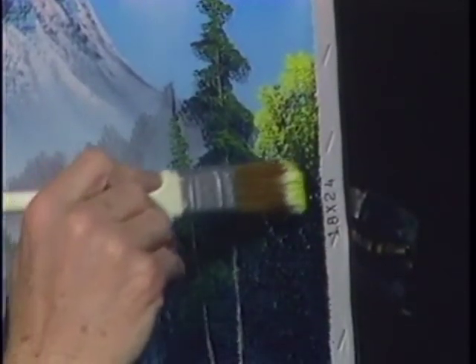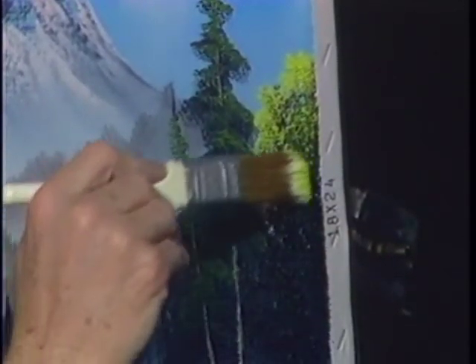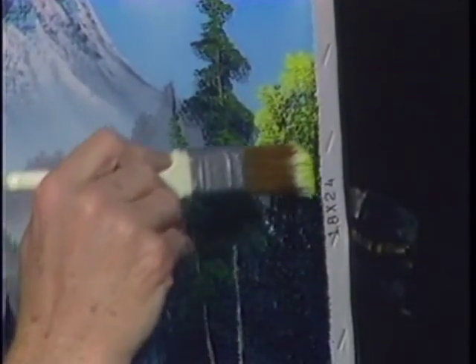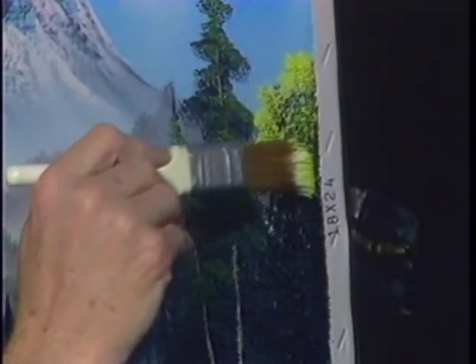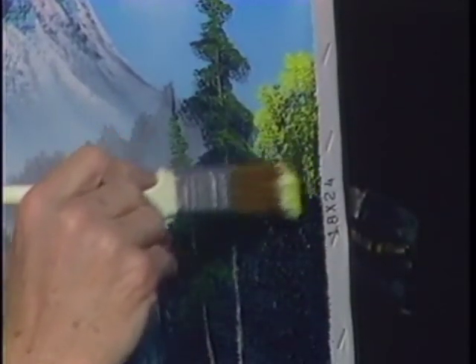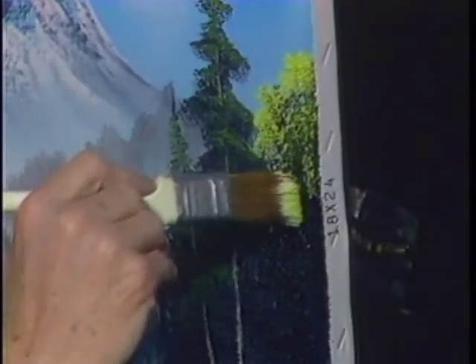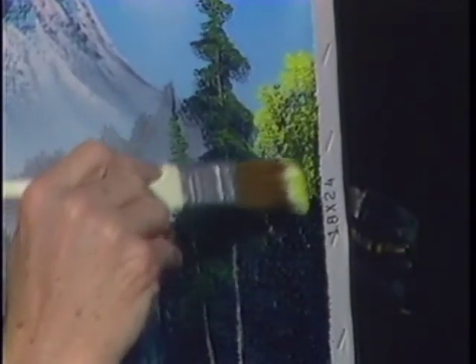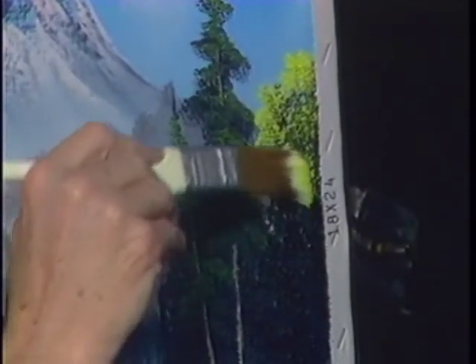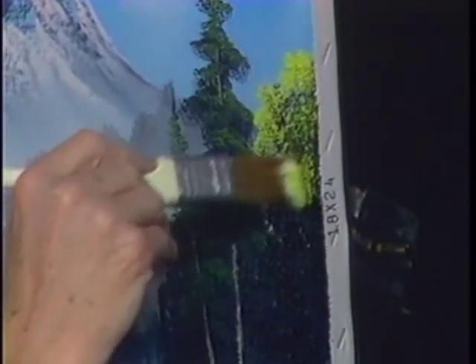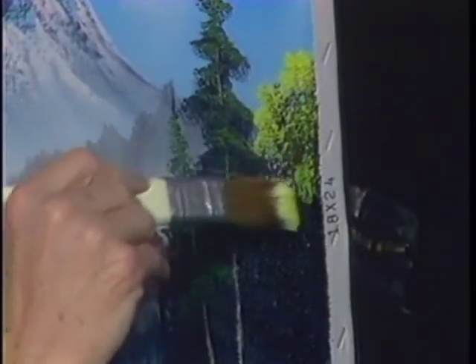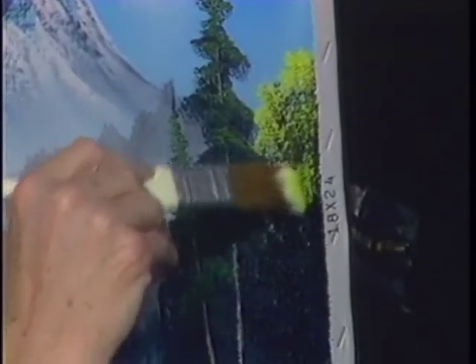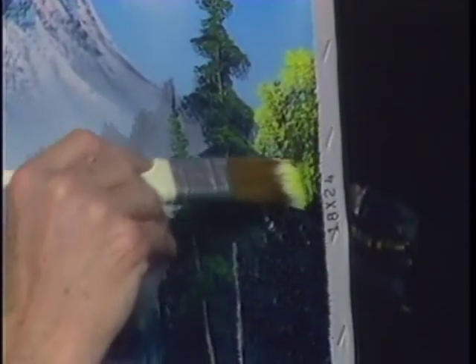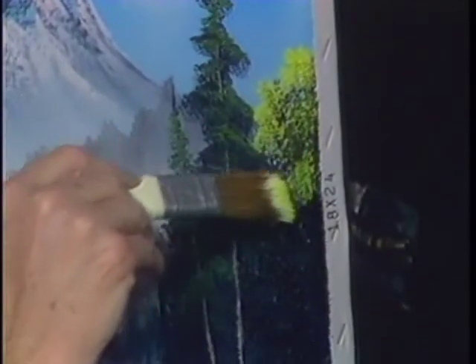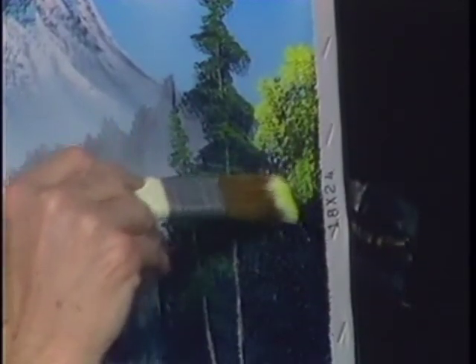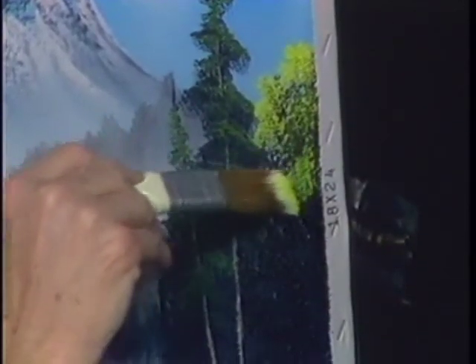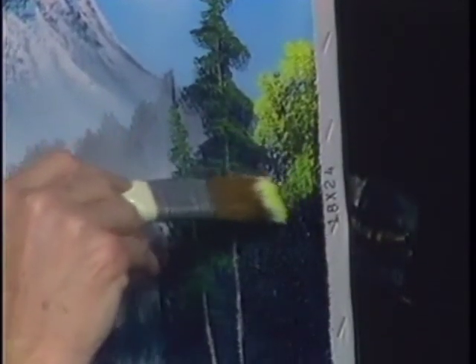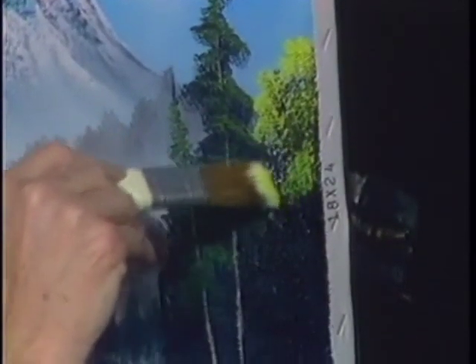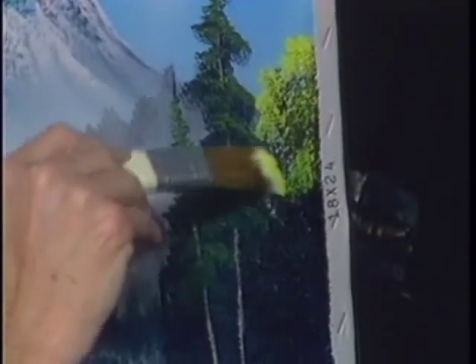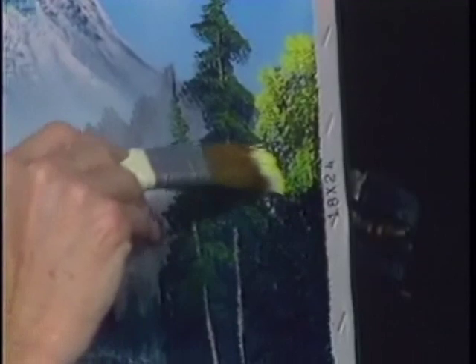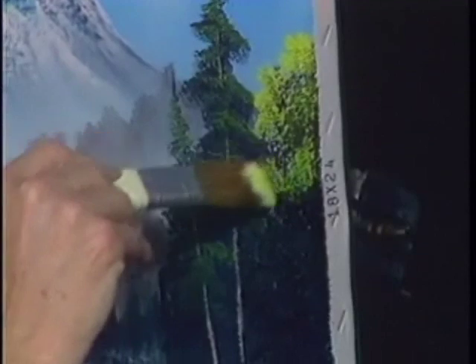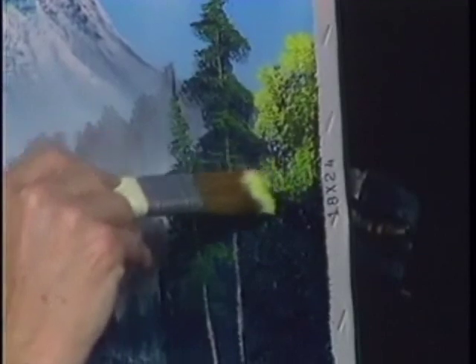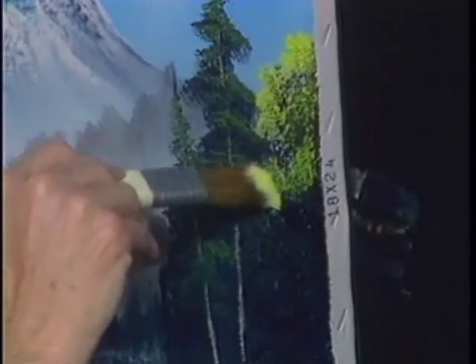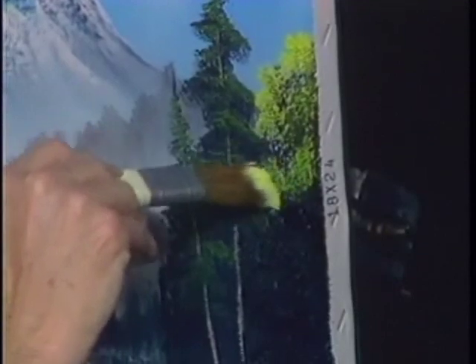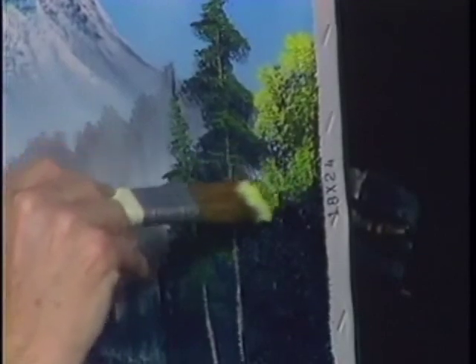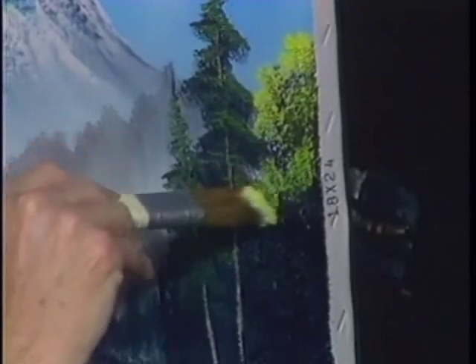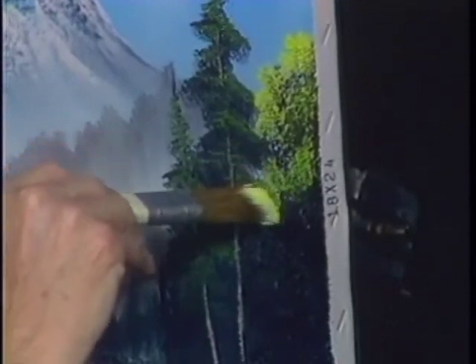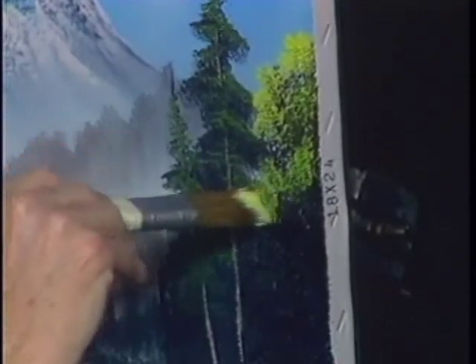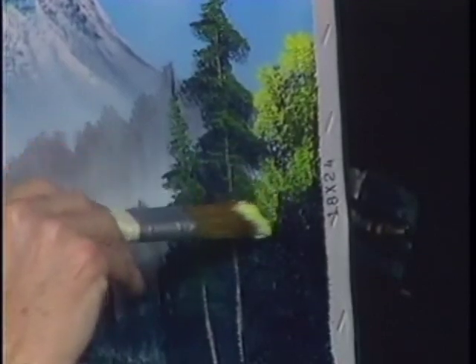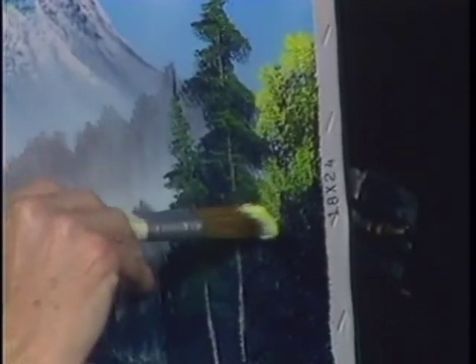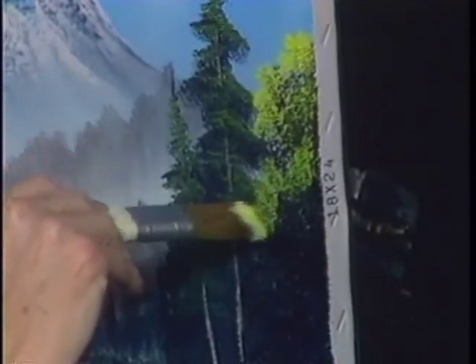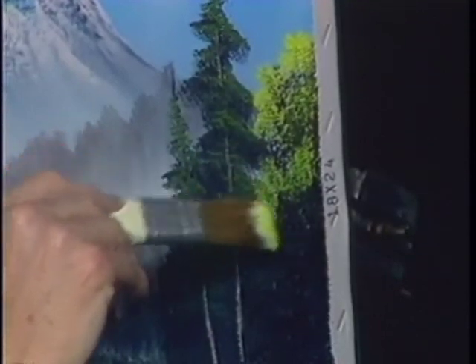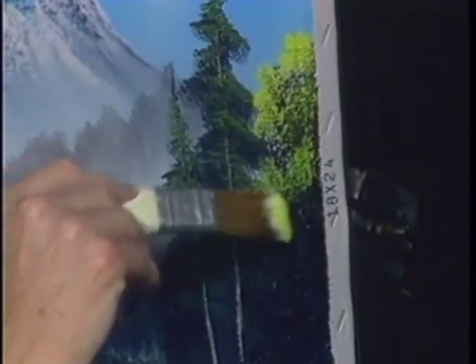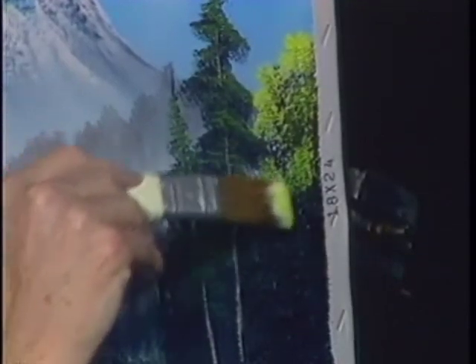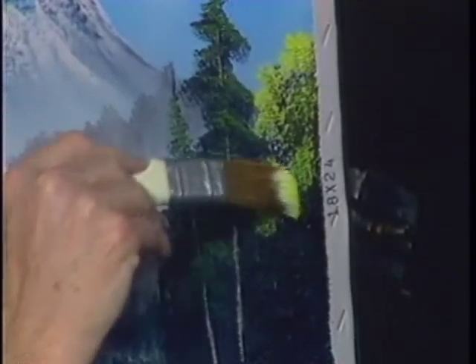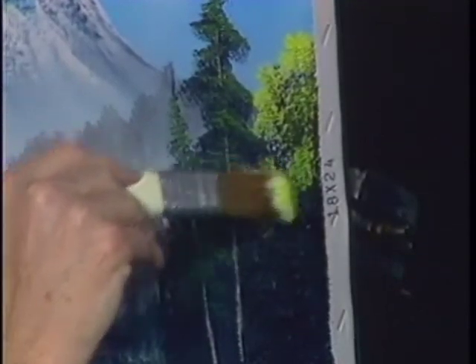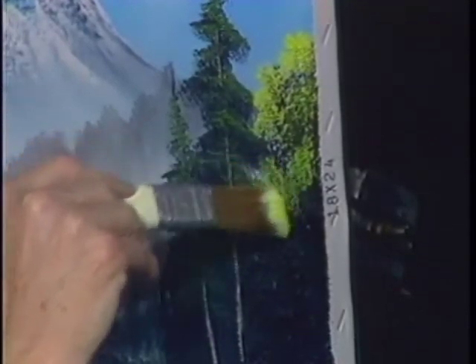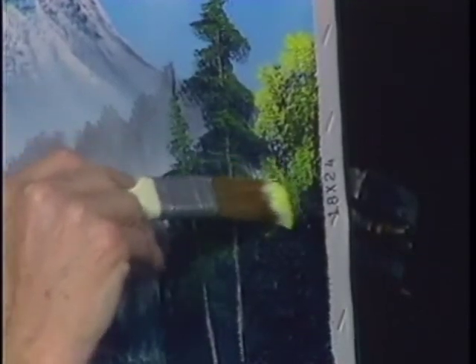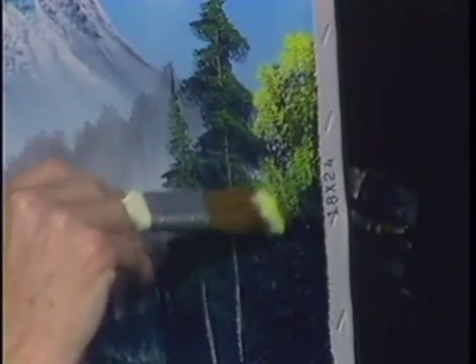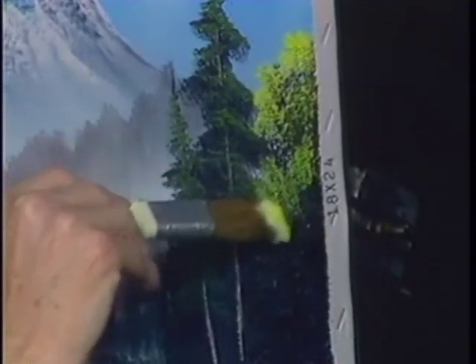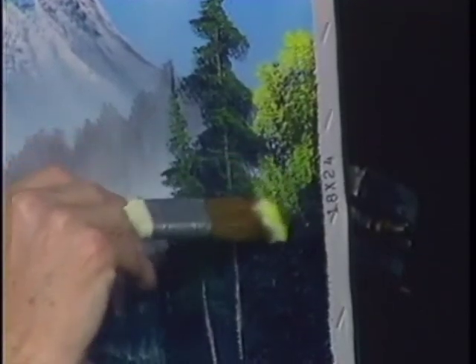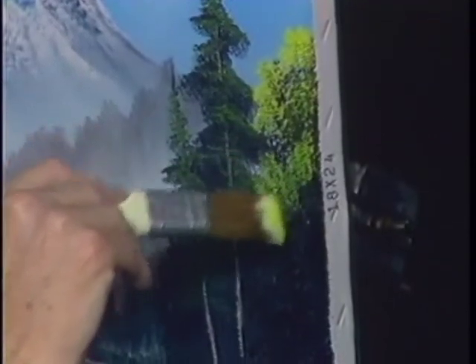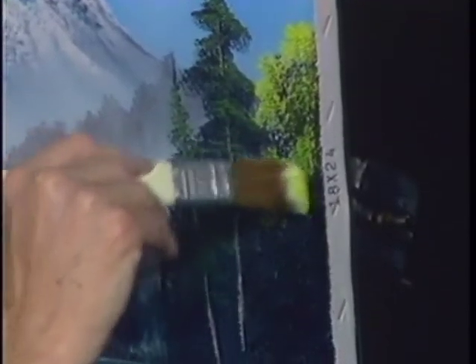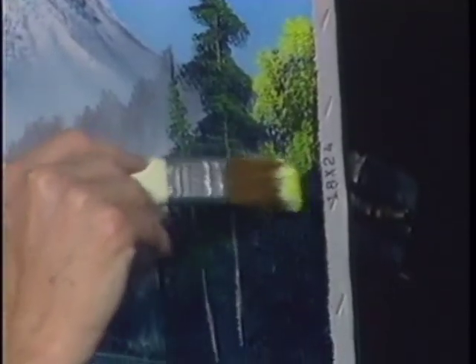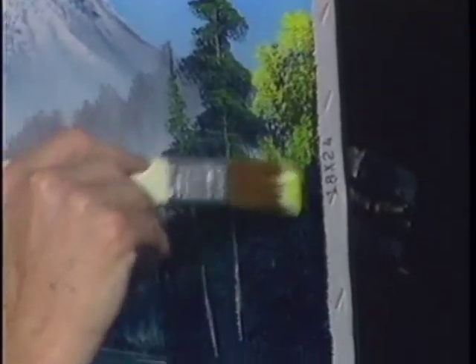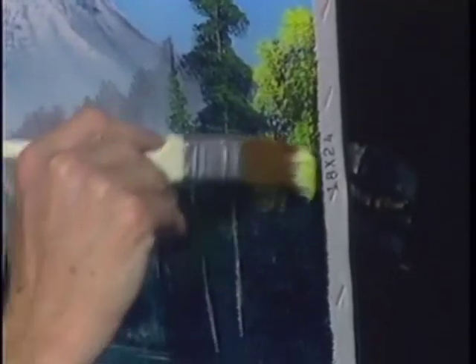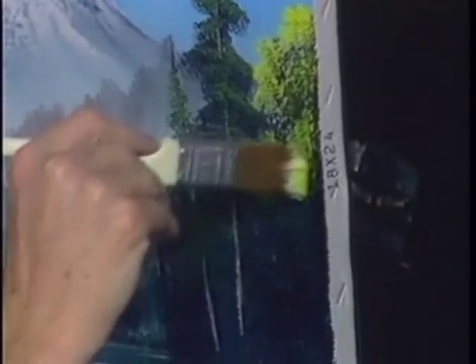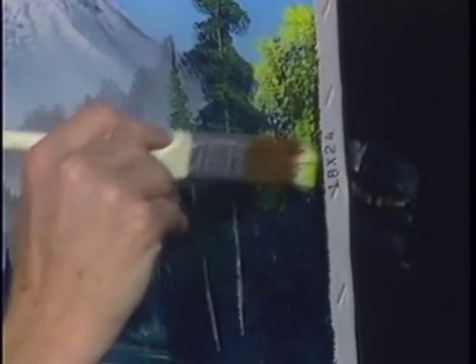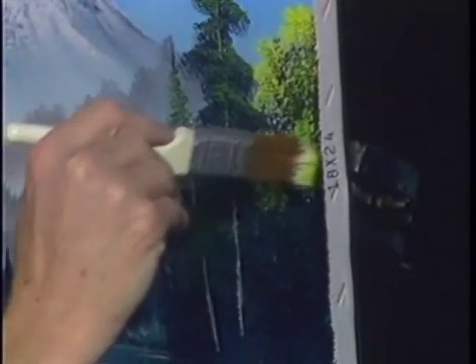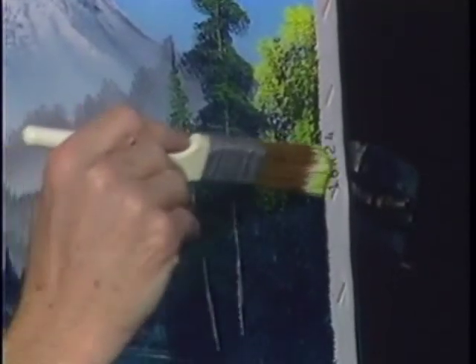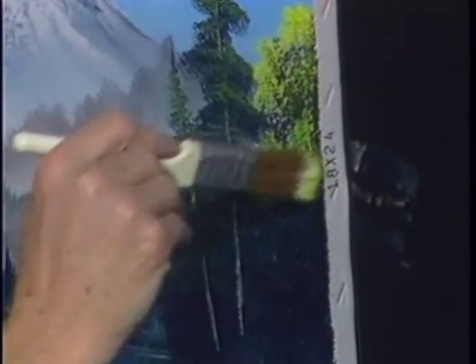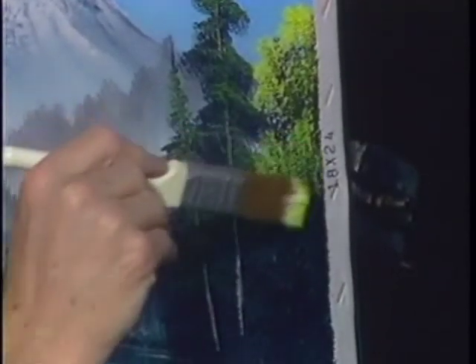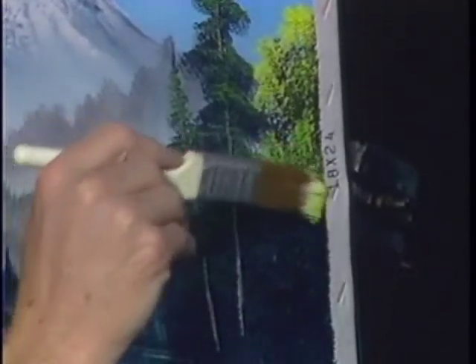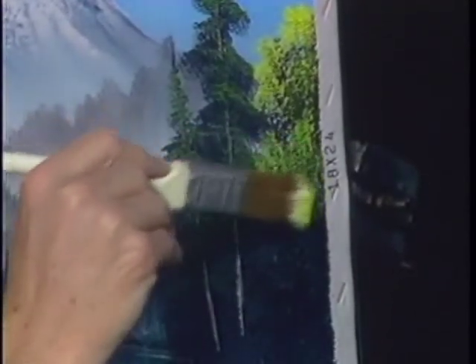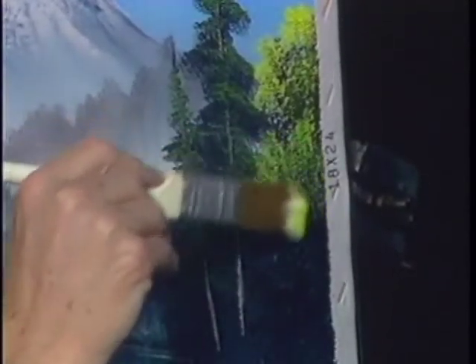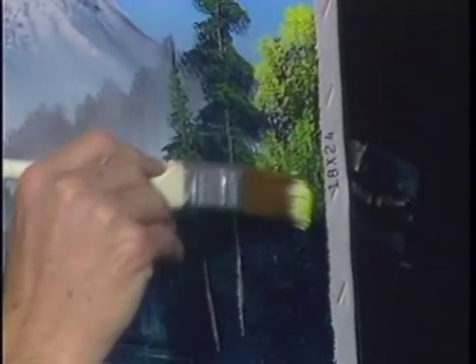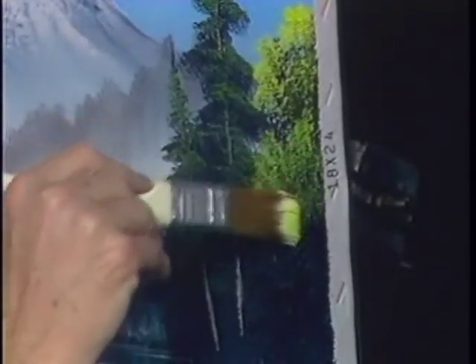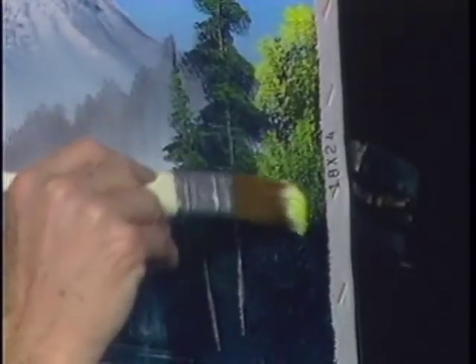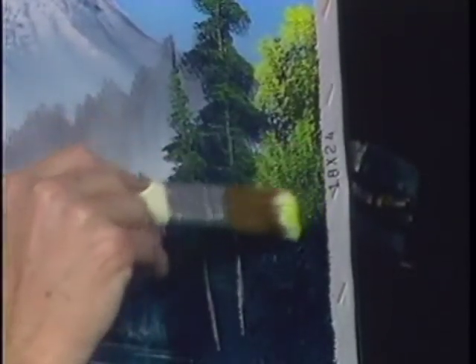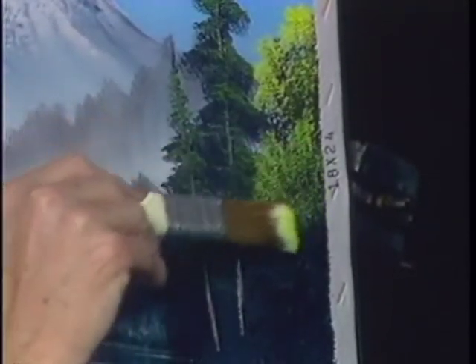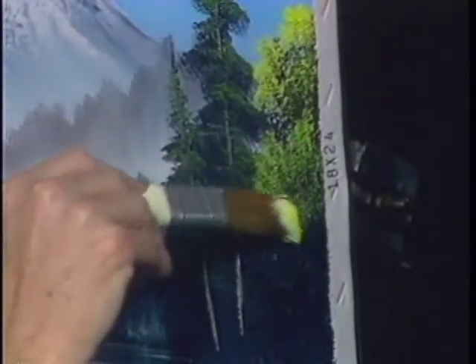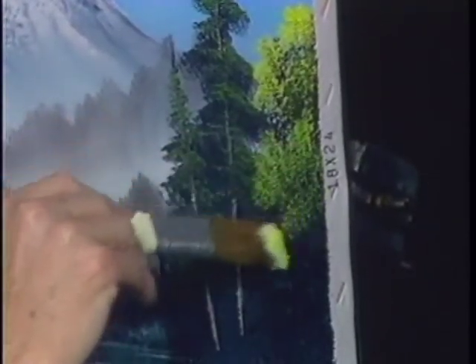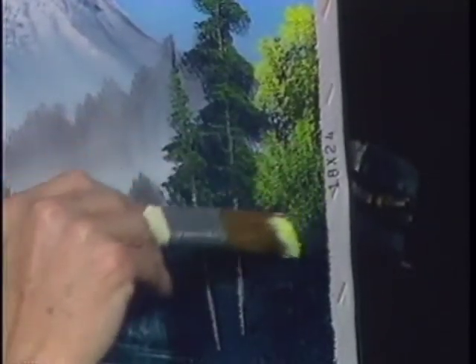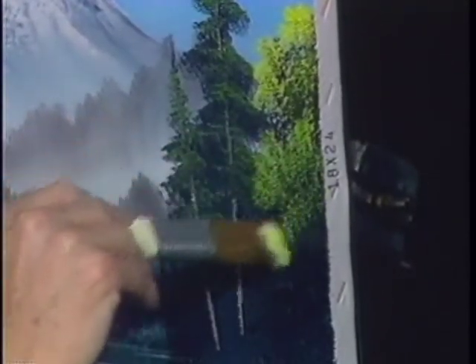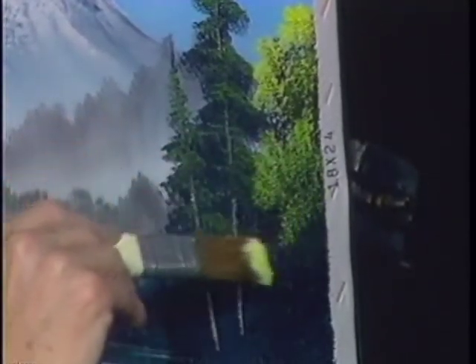And then work in layers, working downward. See there? There we go — down, down.